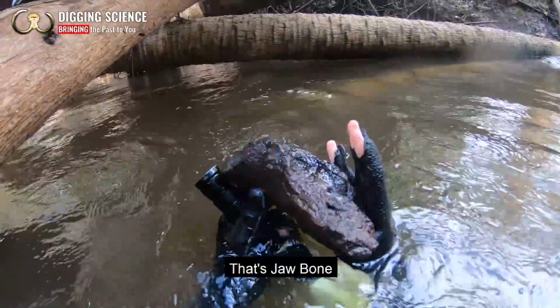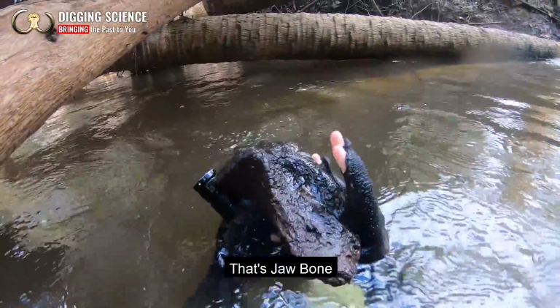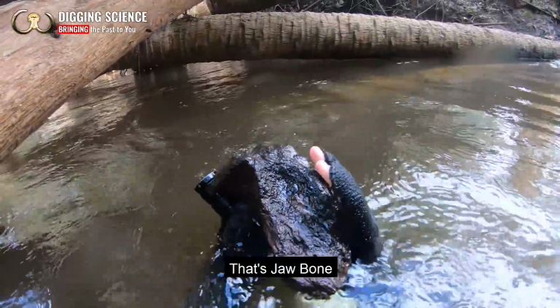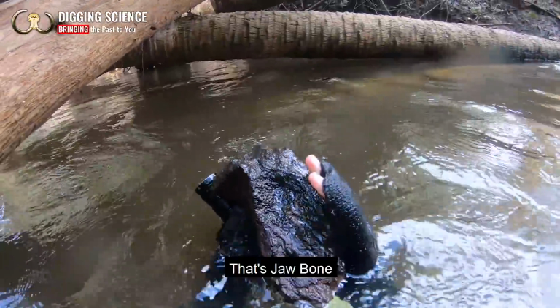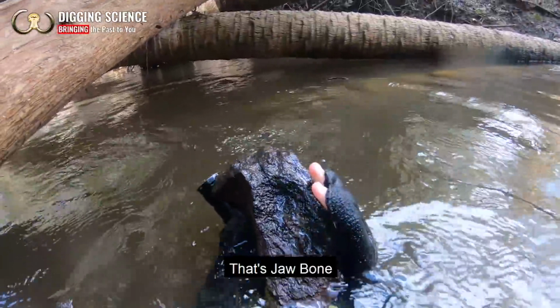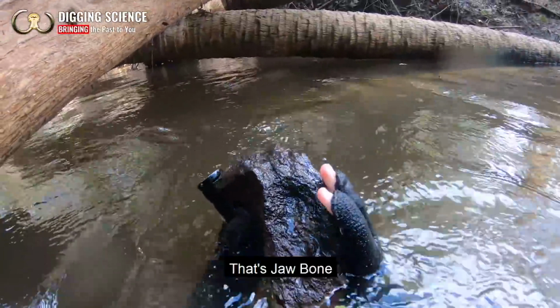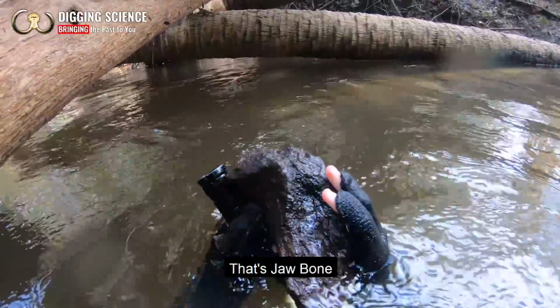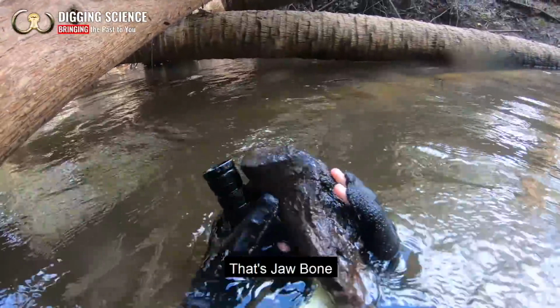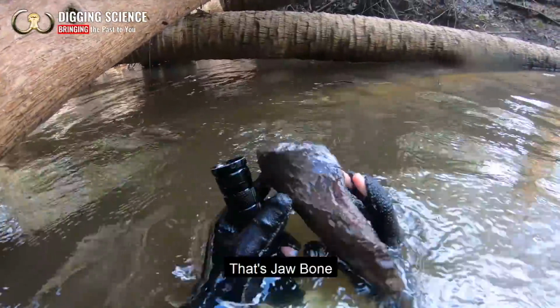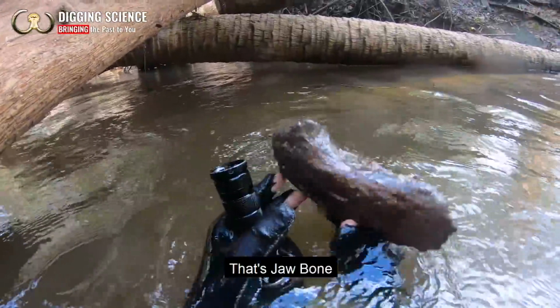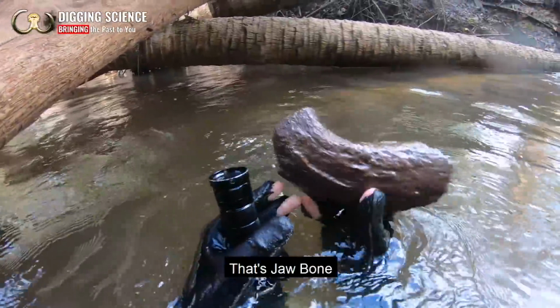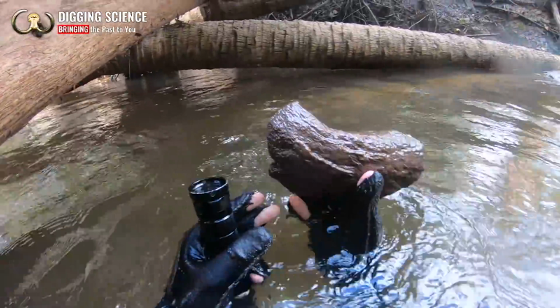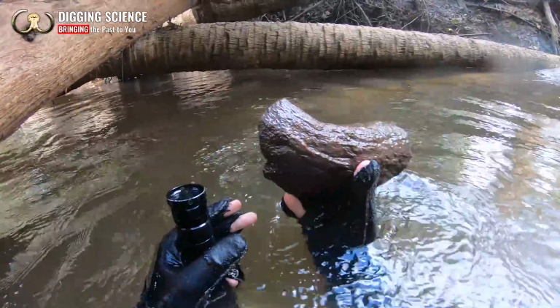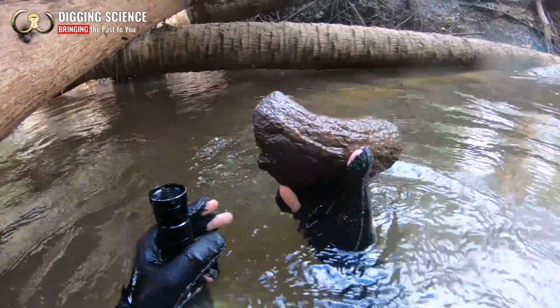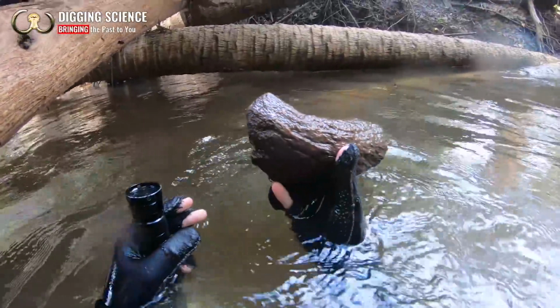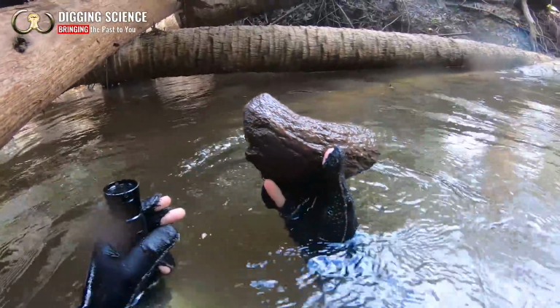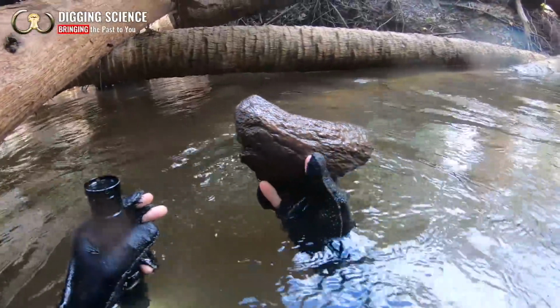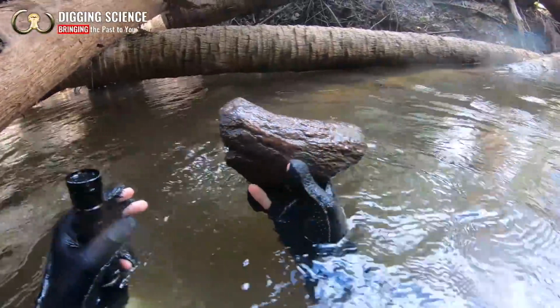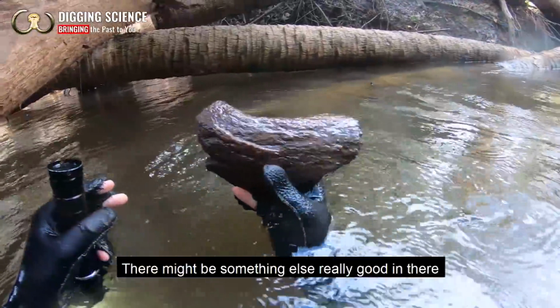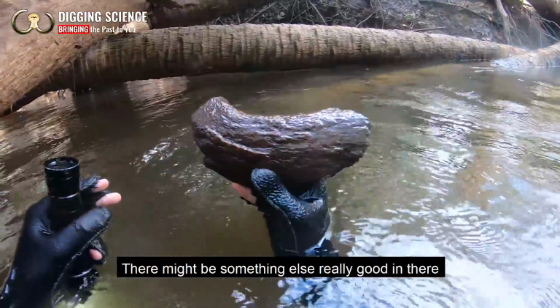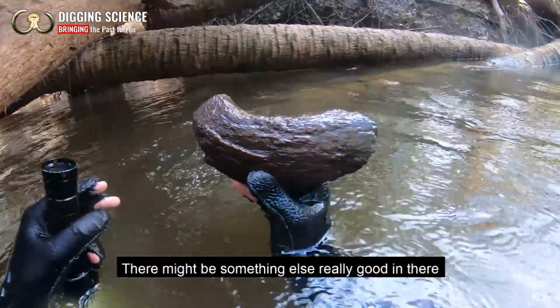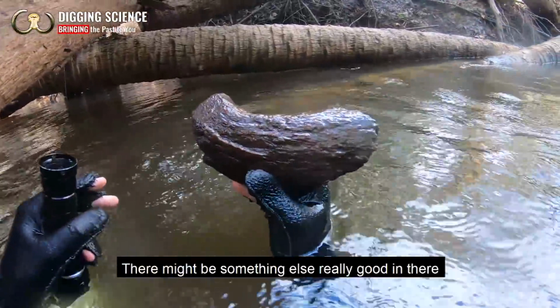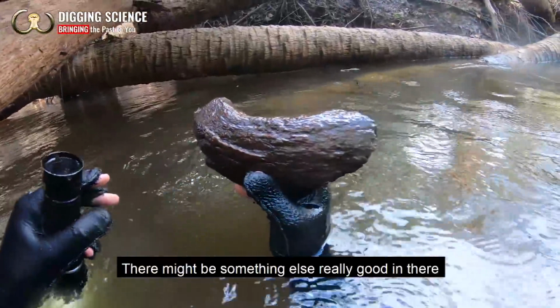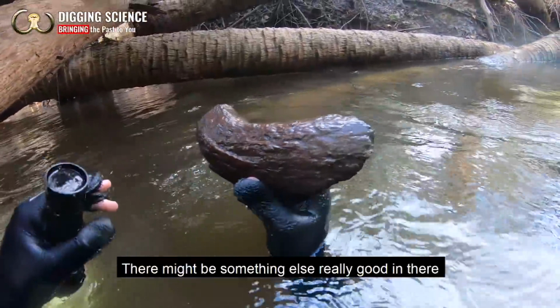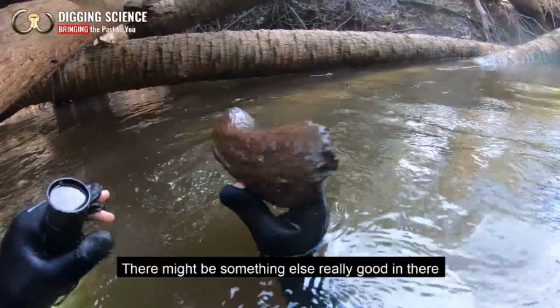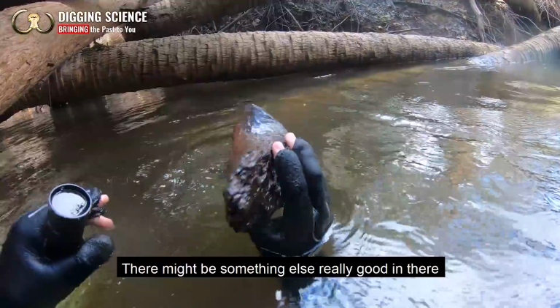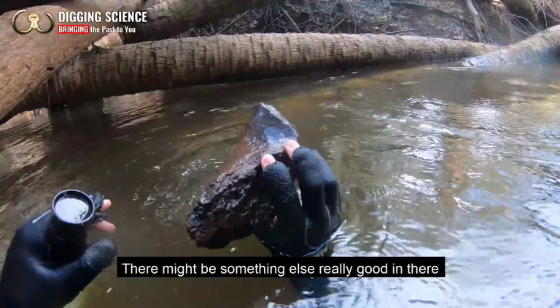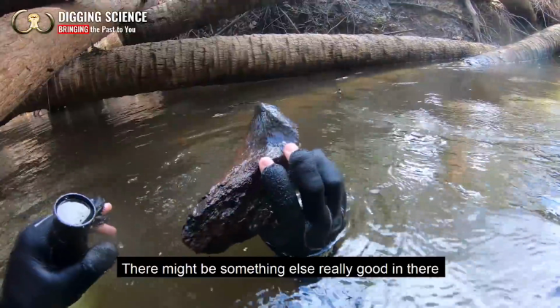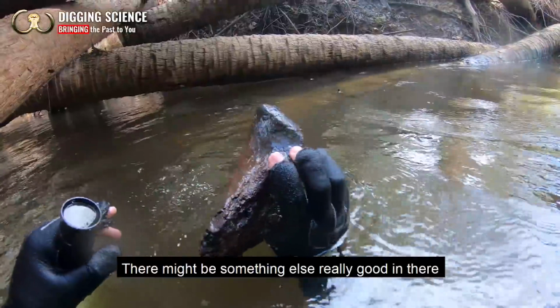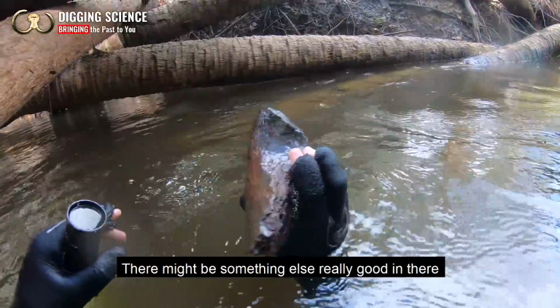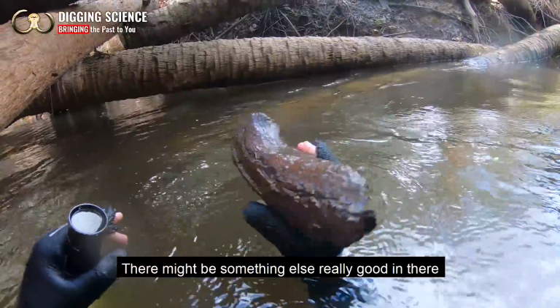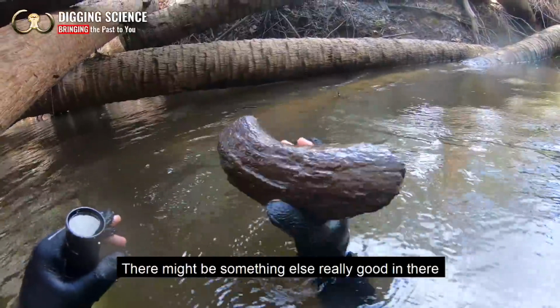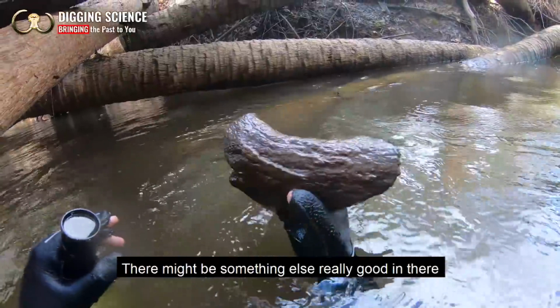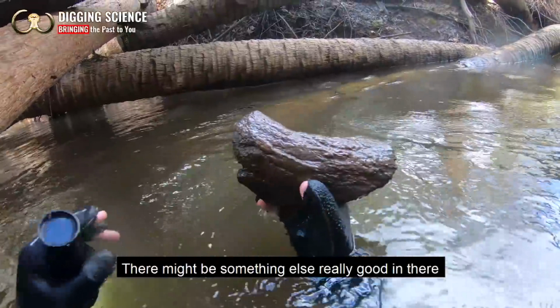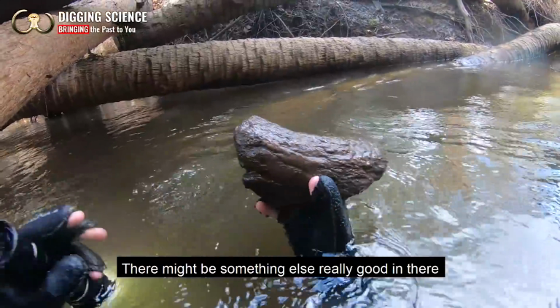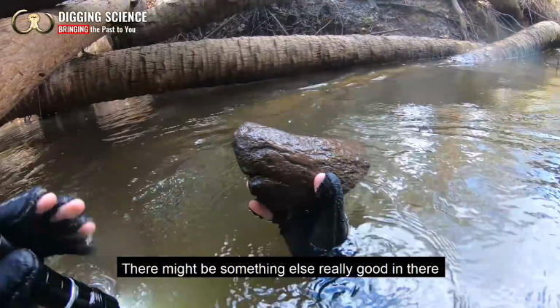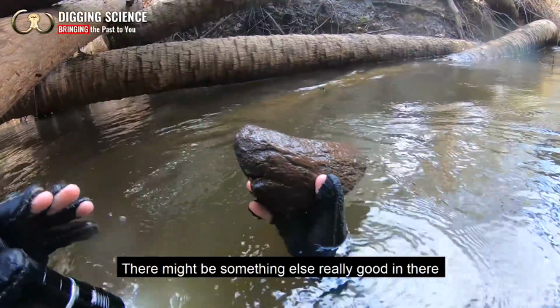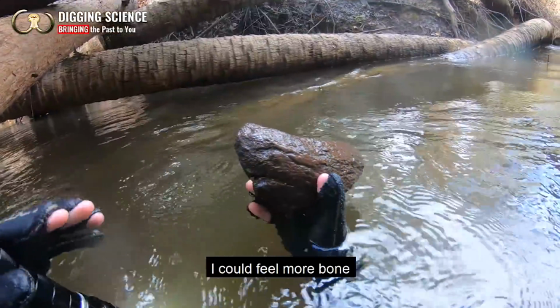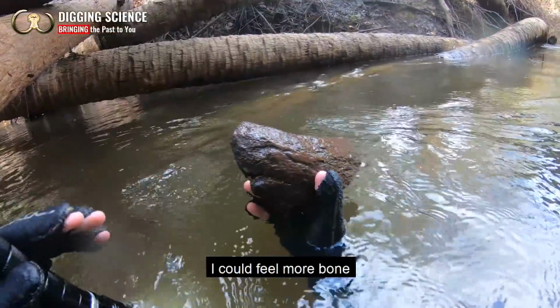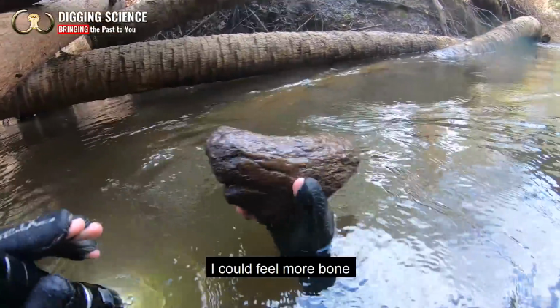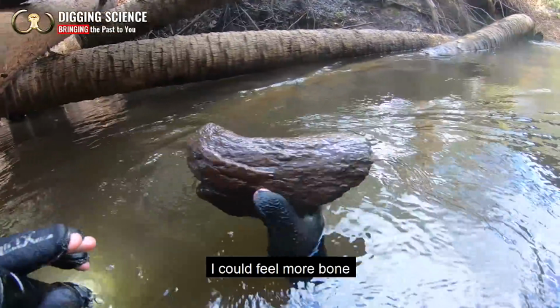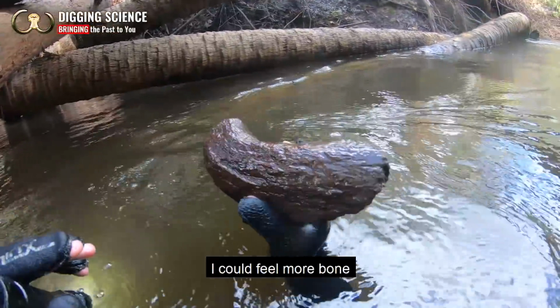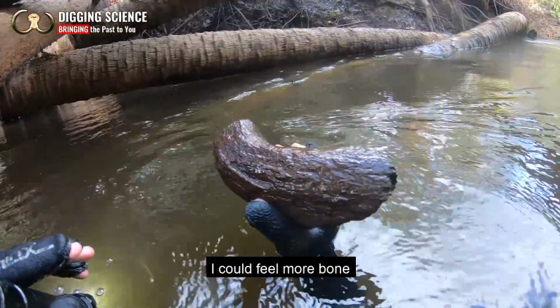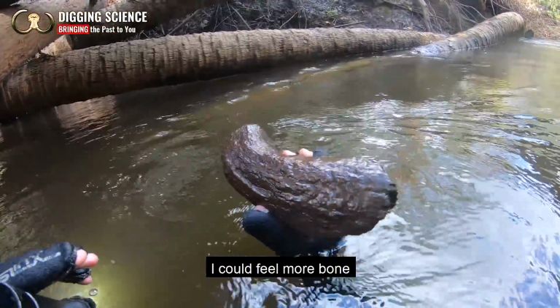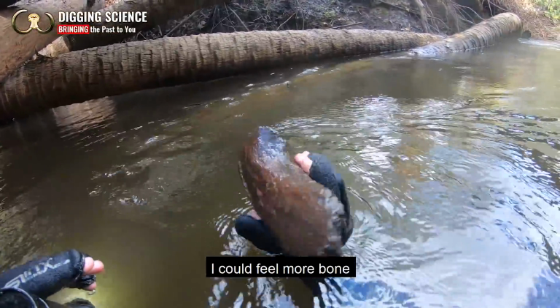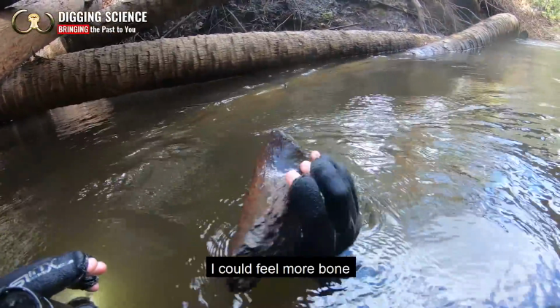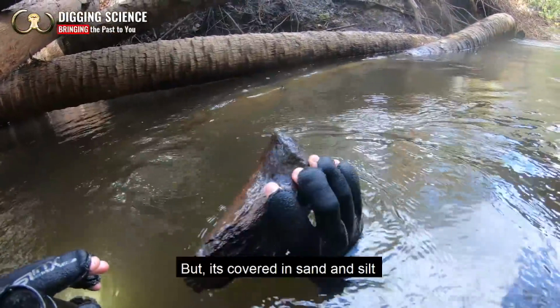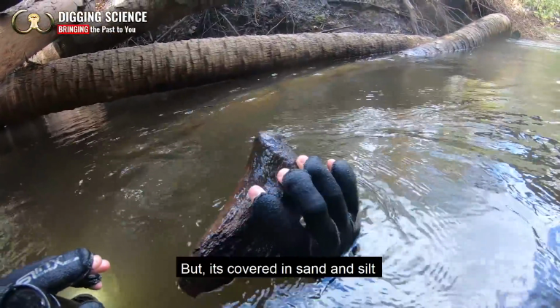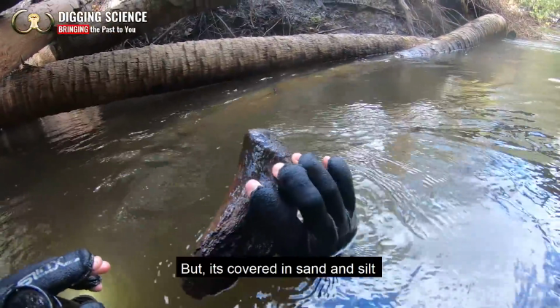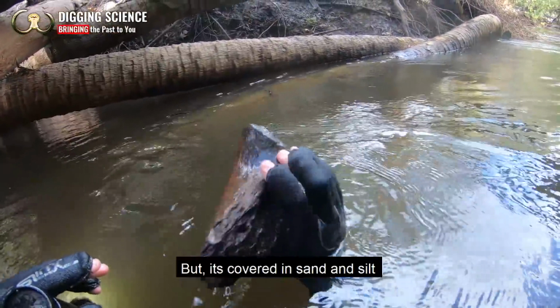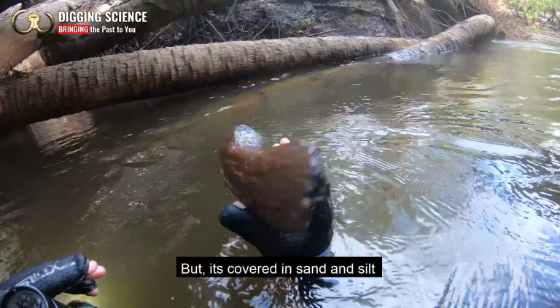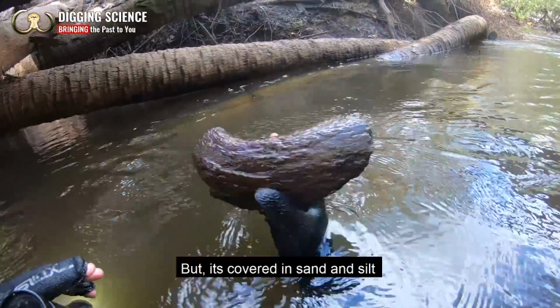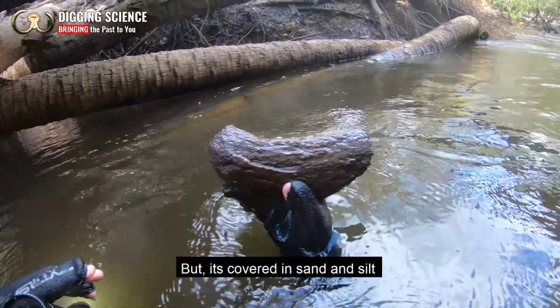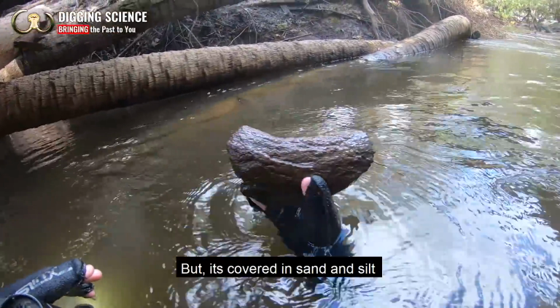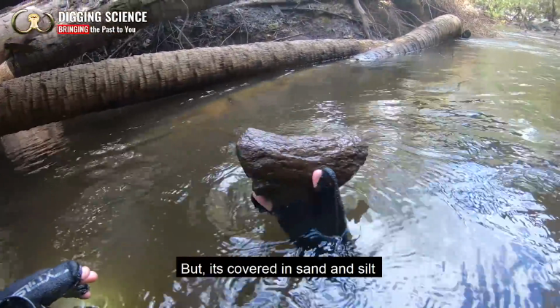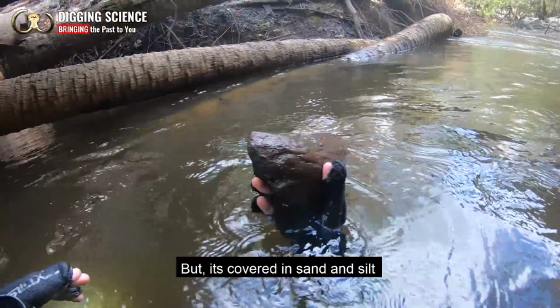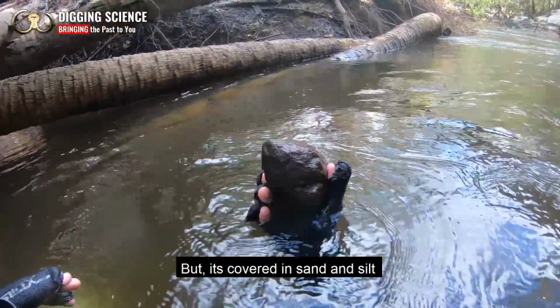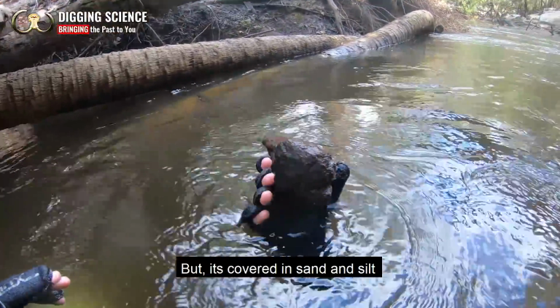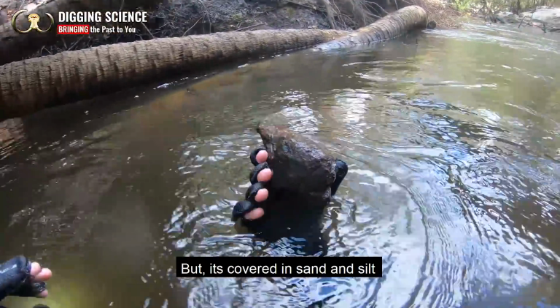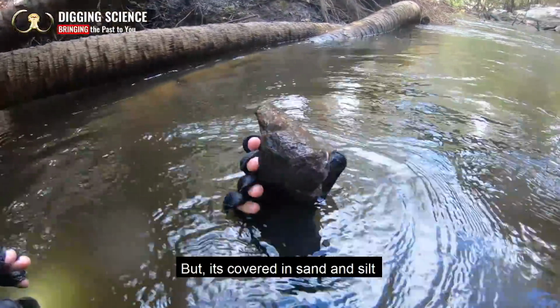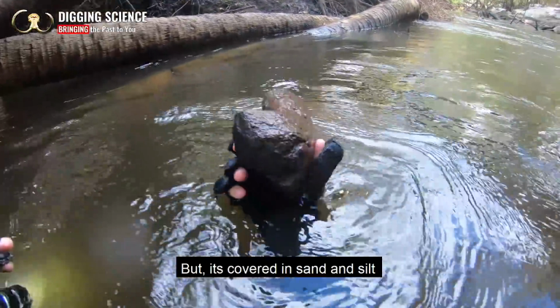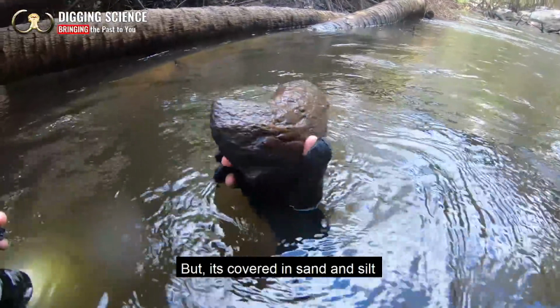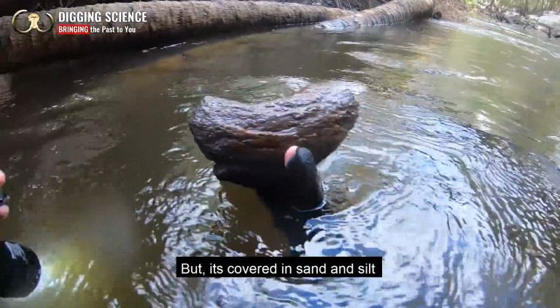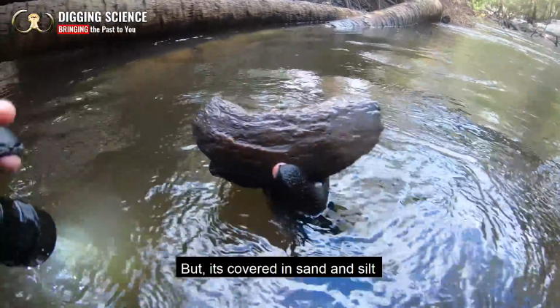That's jawbone — might be something else really good in there. I can feel more bone but it's covered in sand and silt.